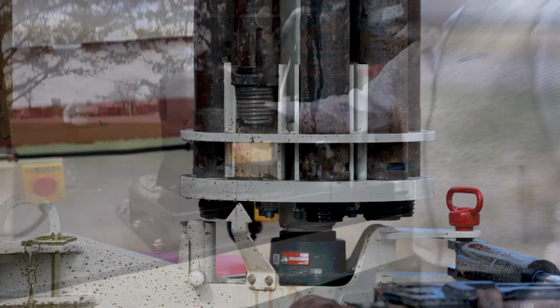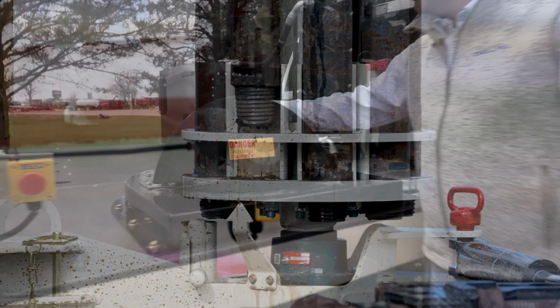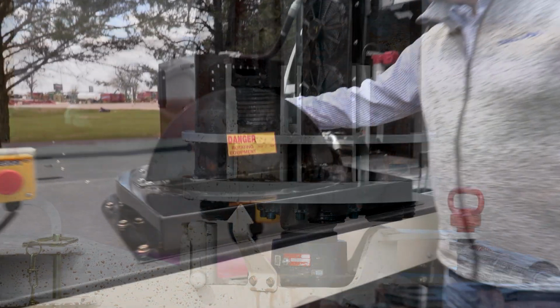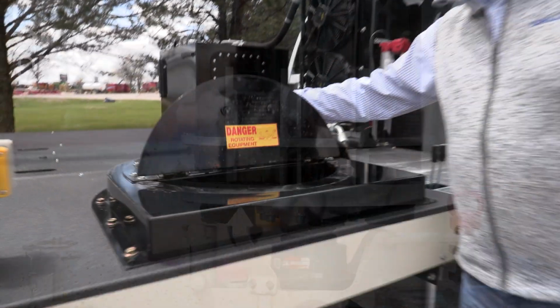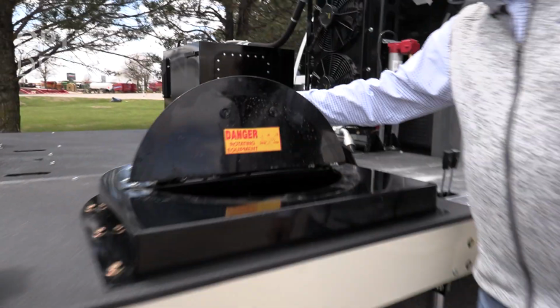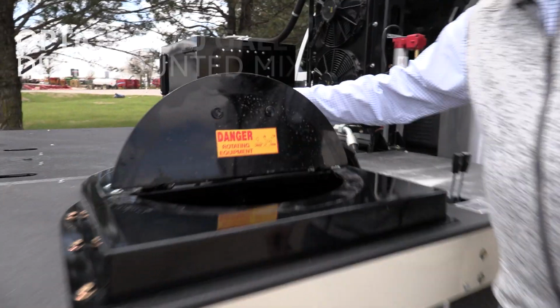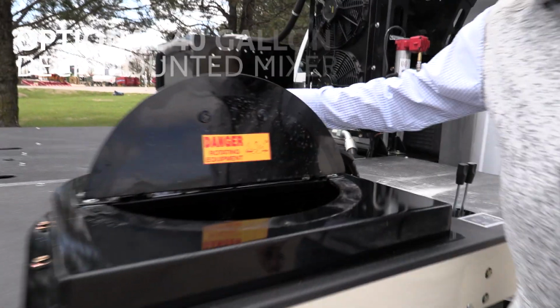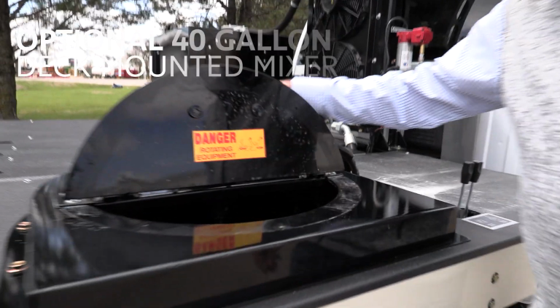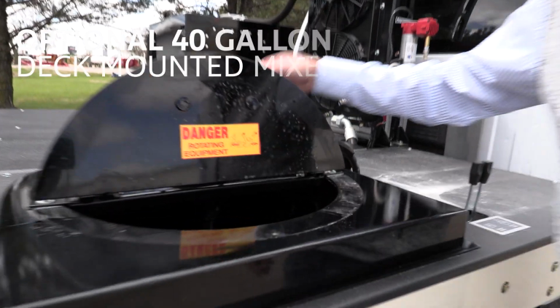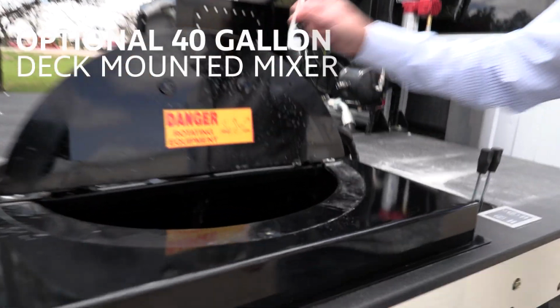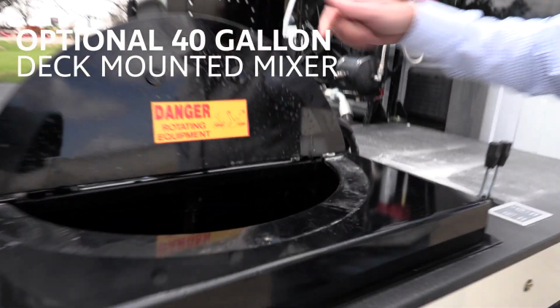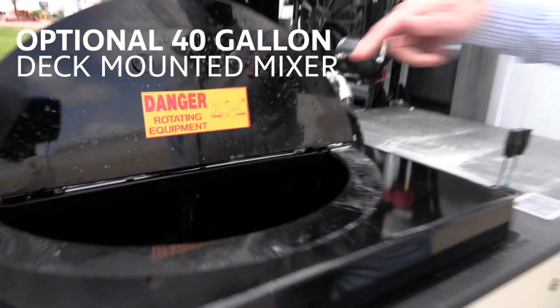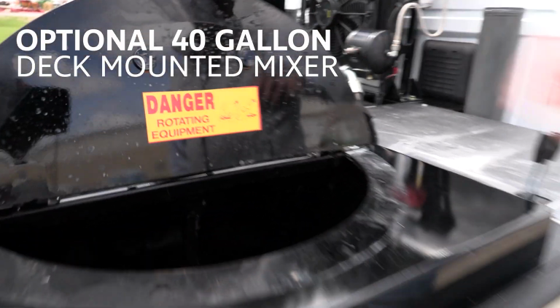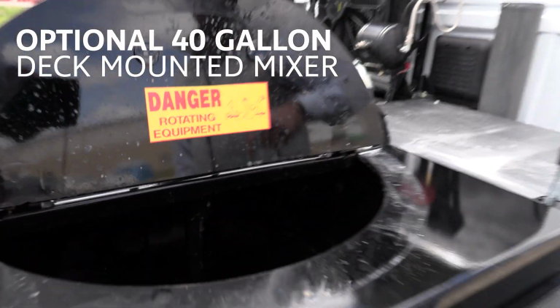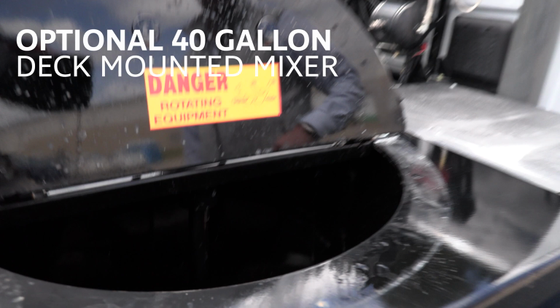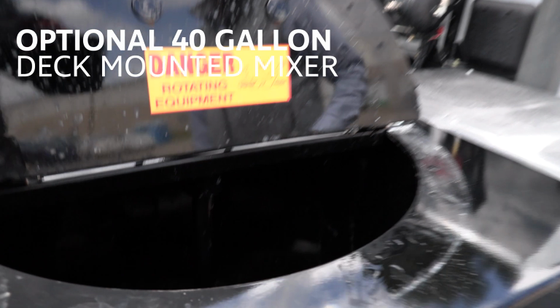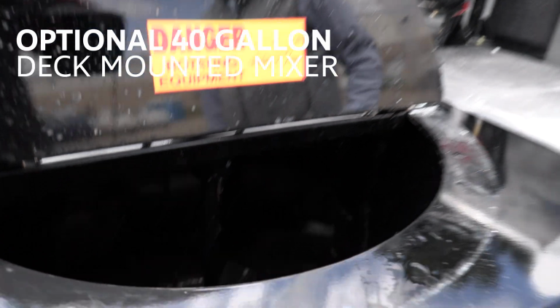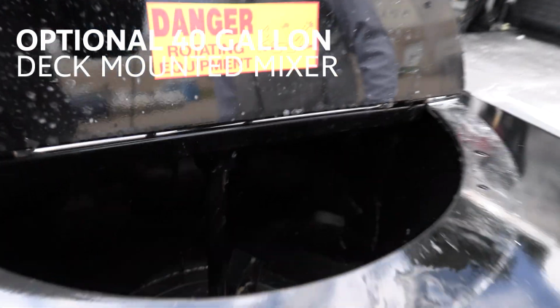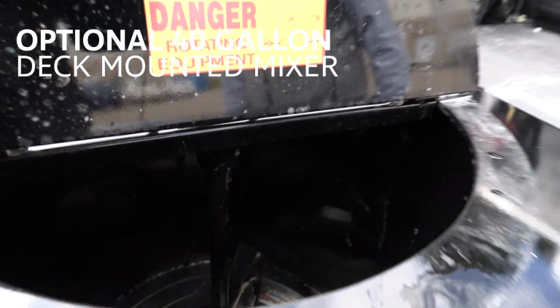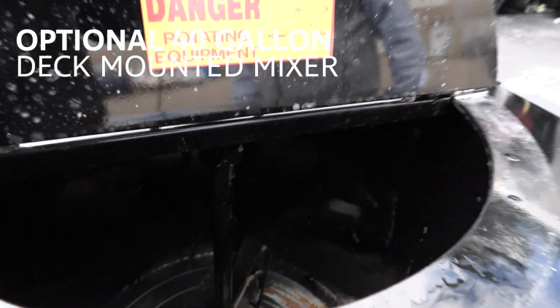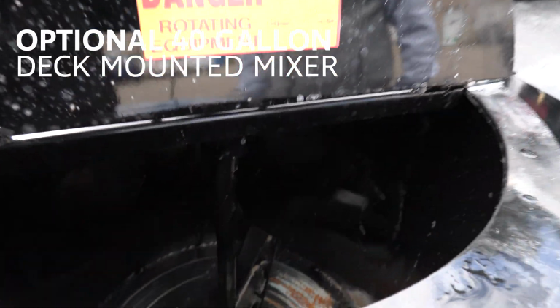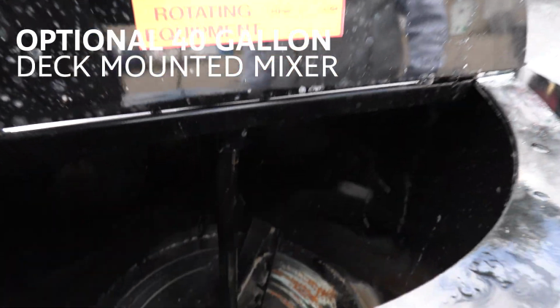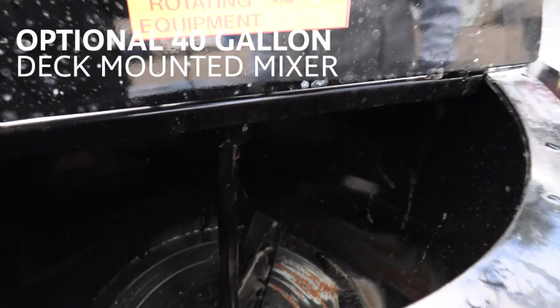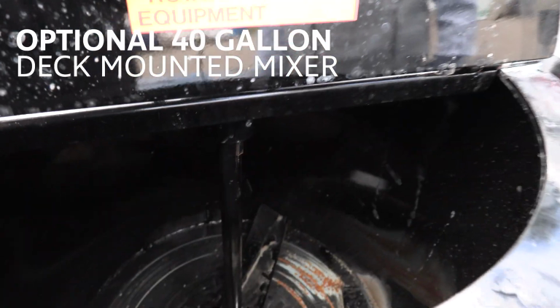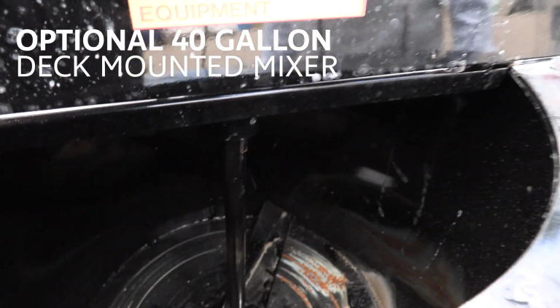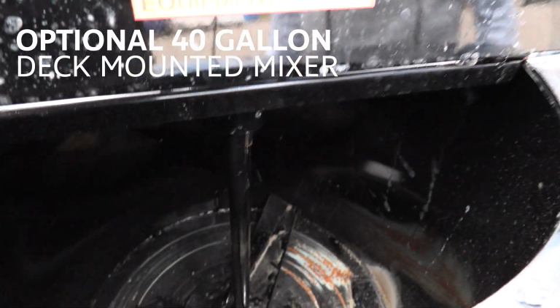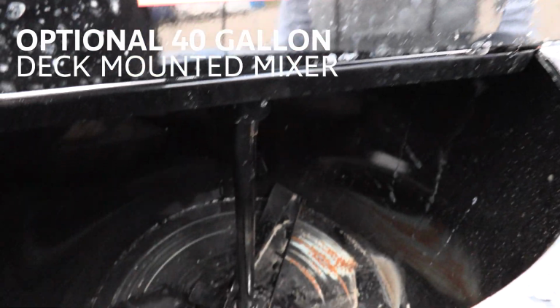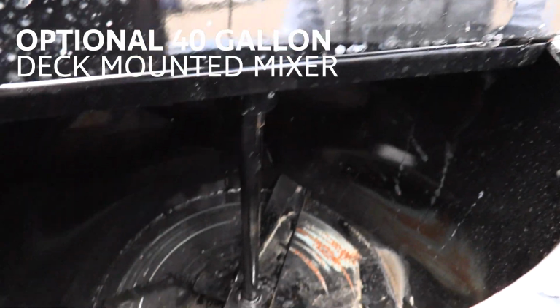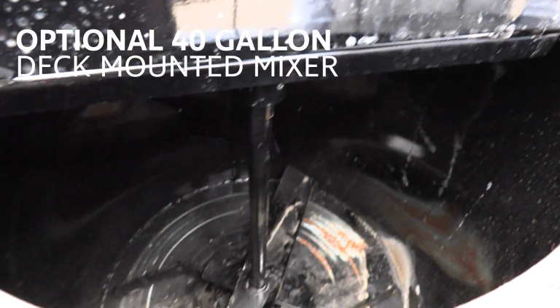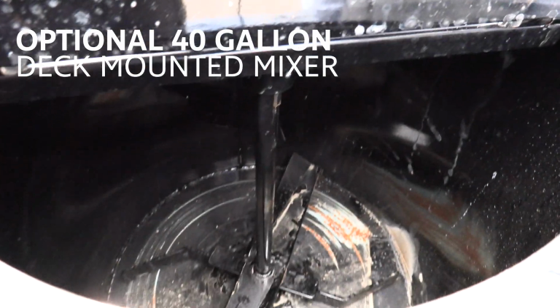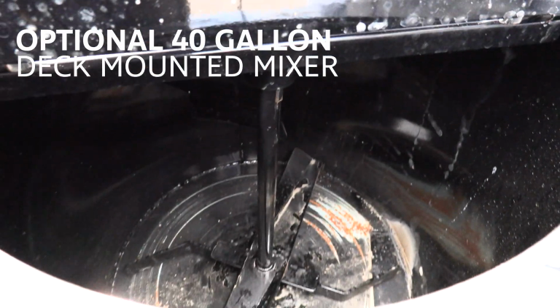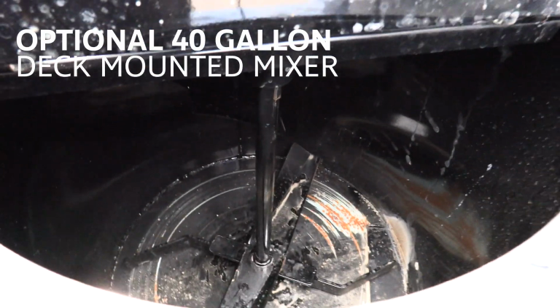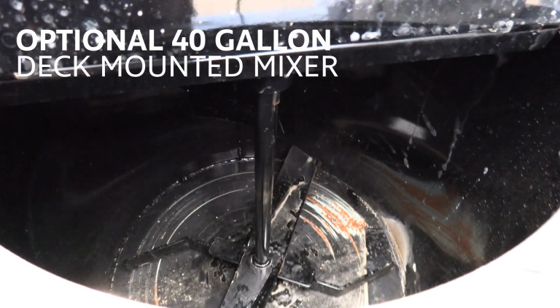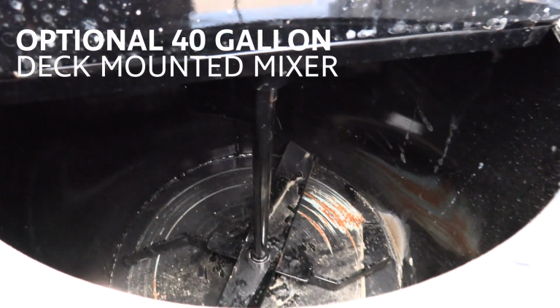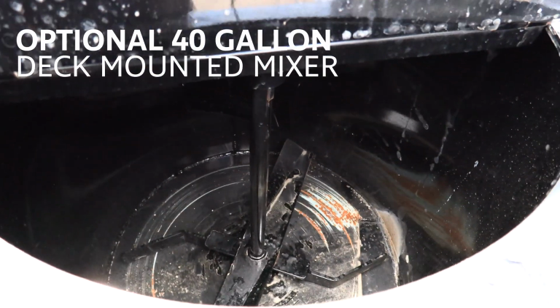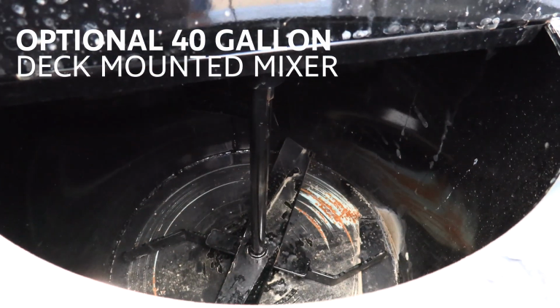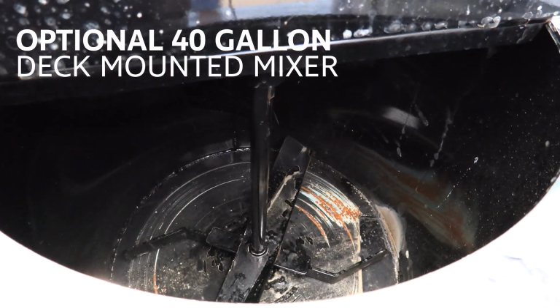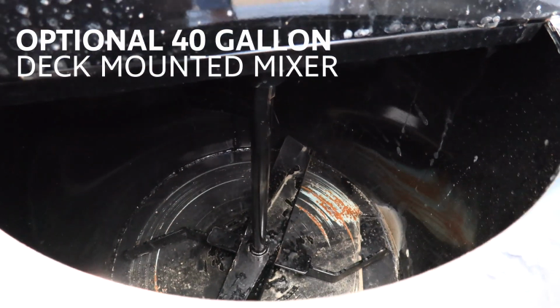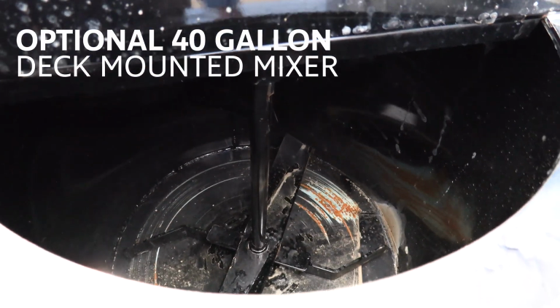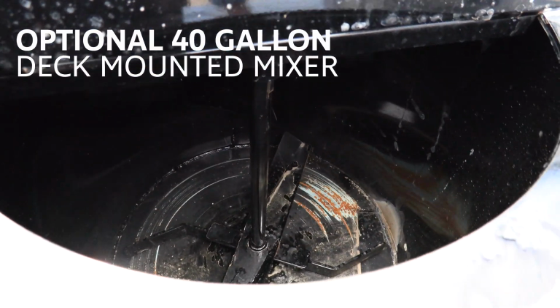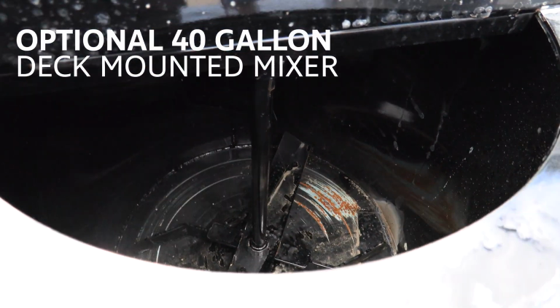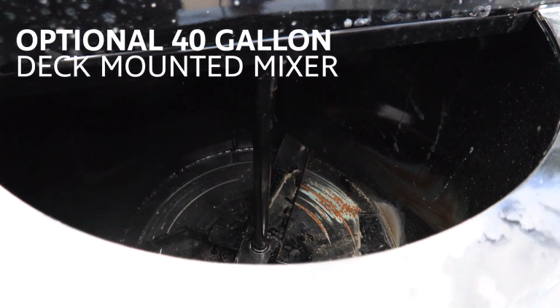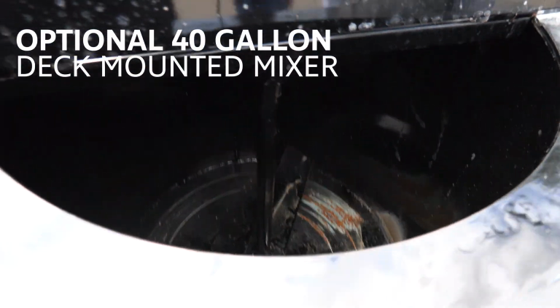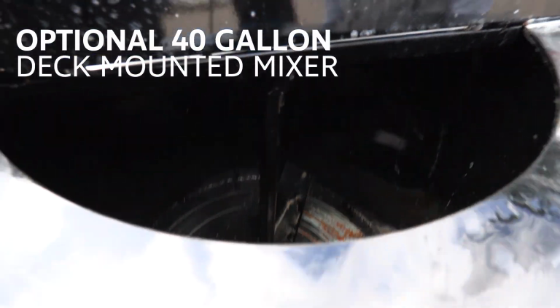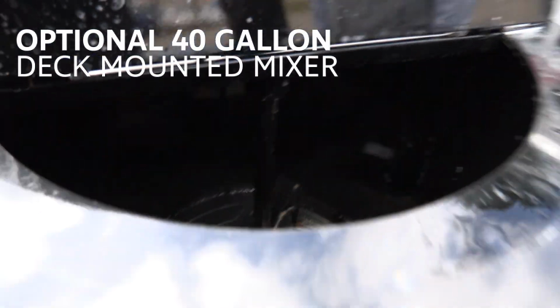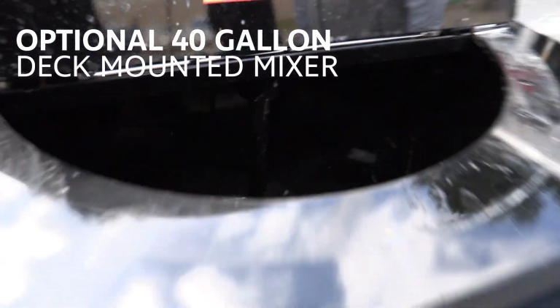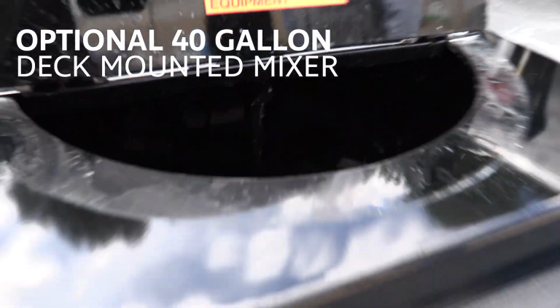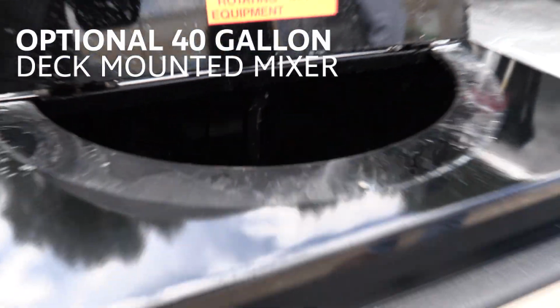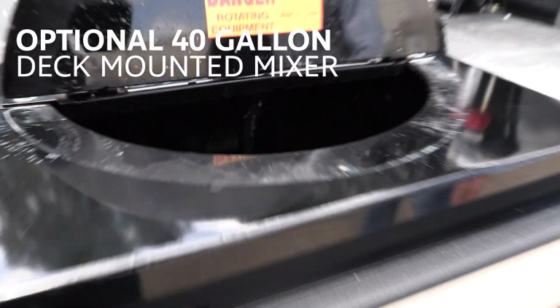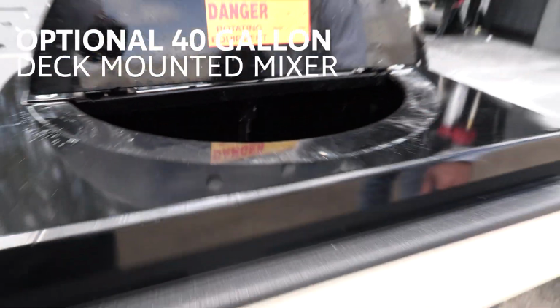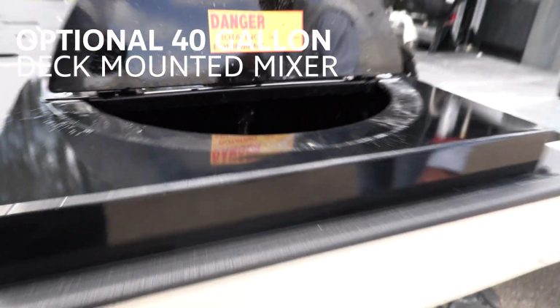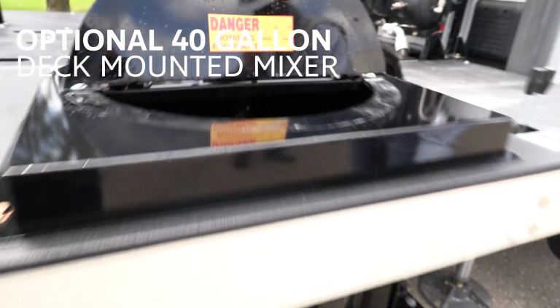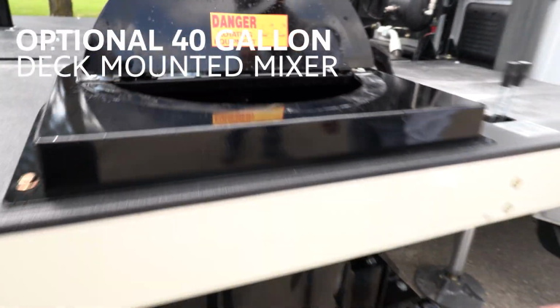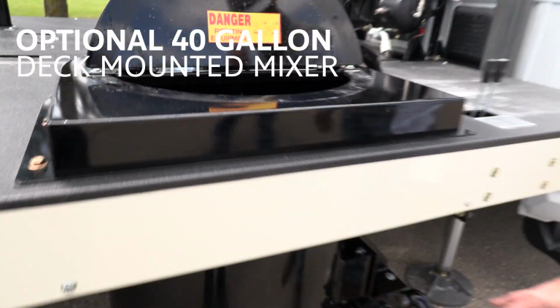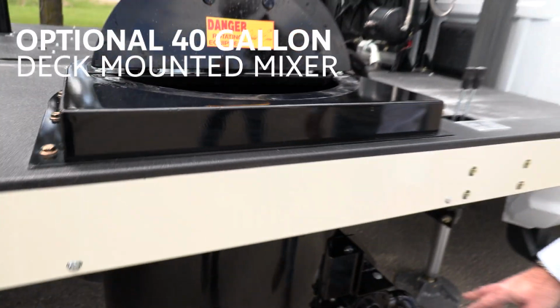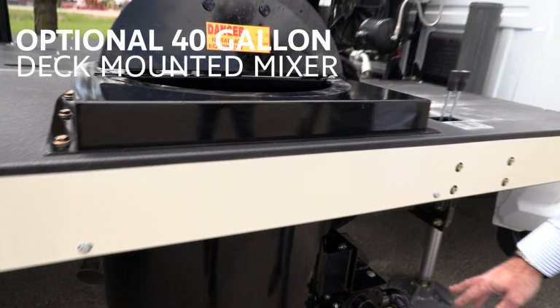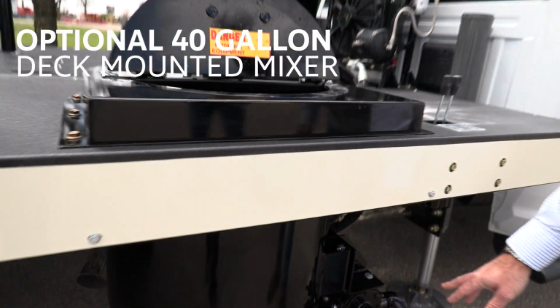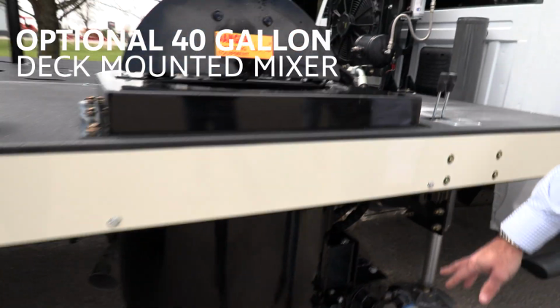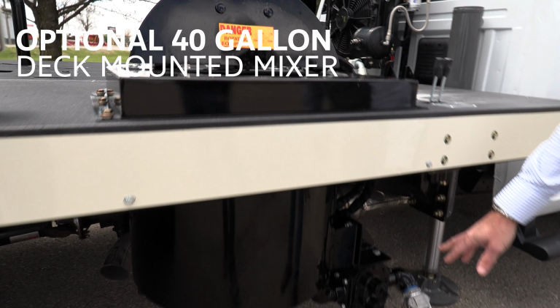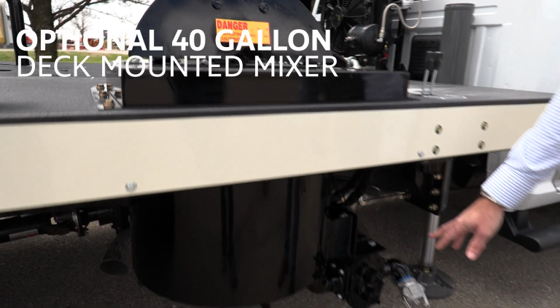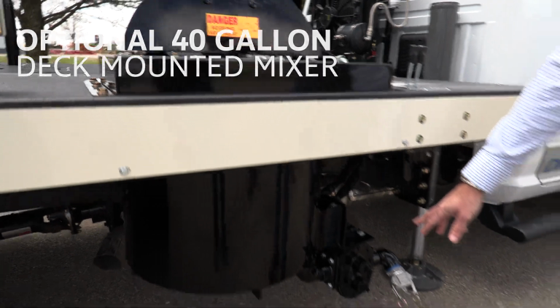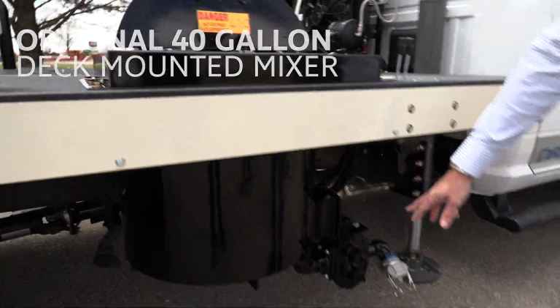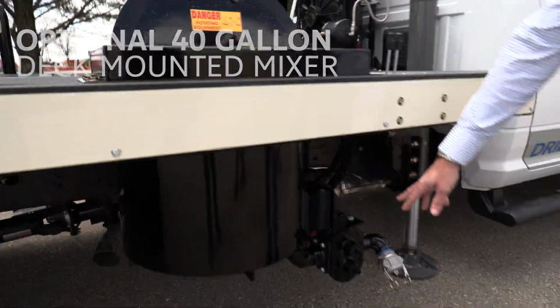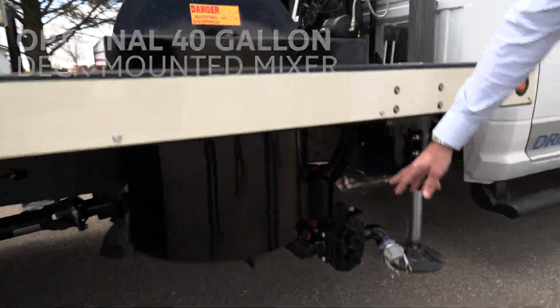The Deck Mounted Grout Mixer features a 40-gallon on-board mixer that runs off rig hydraulics, saving fuel compared to running an extra engine.